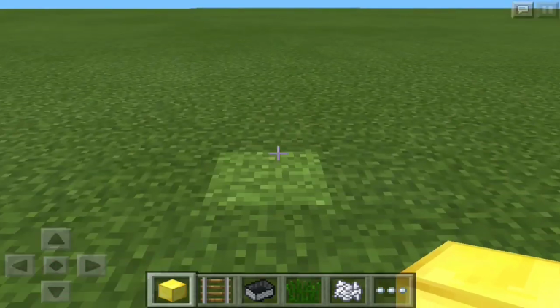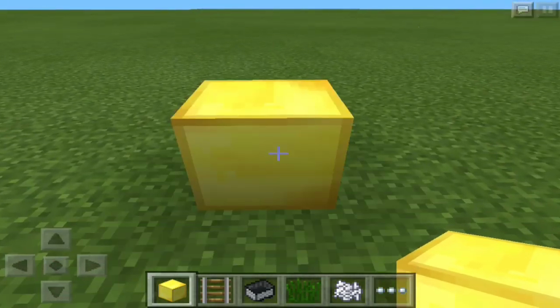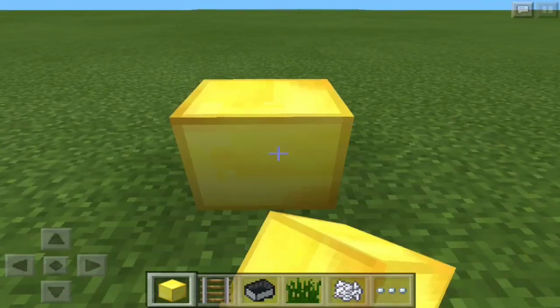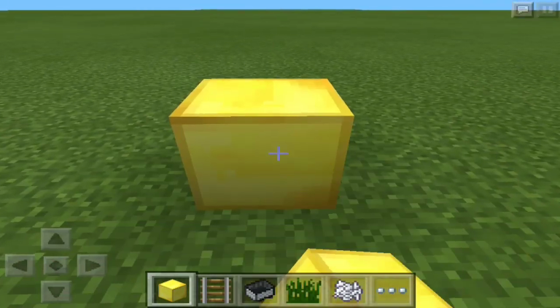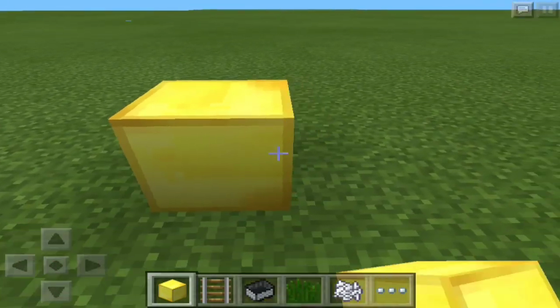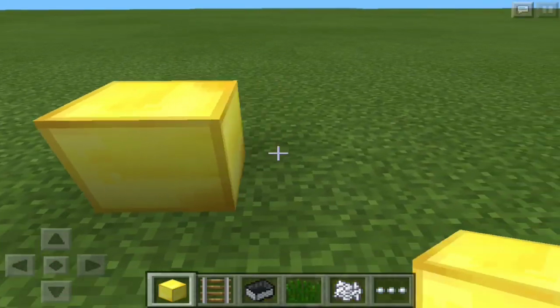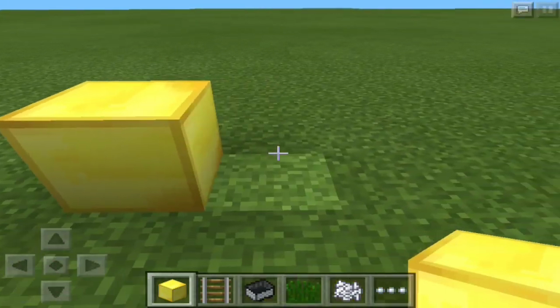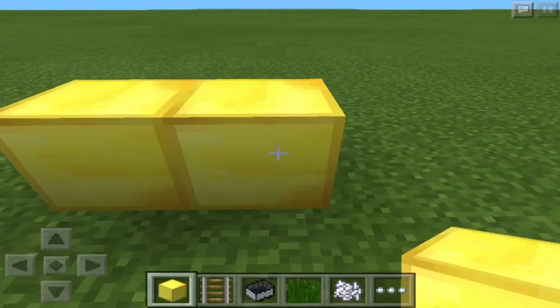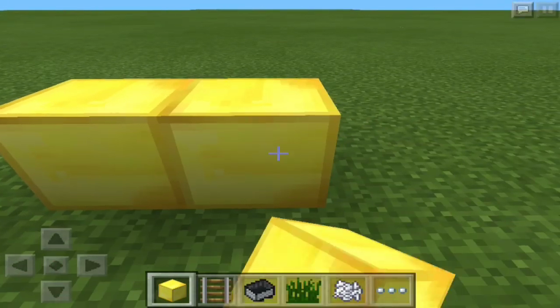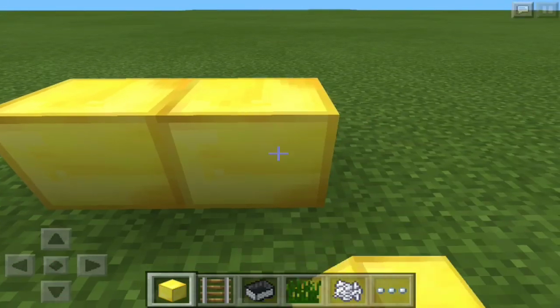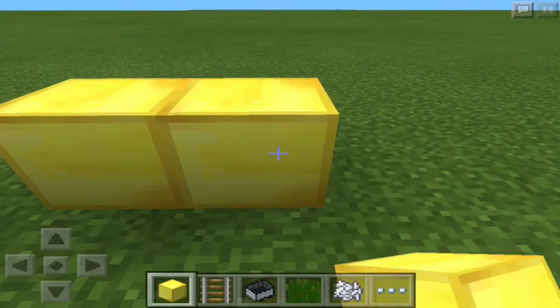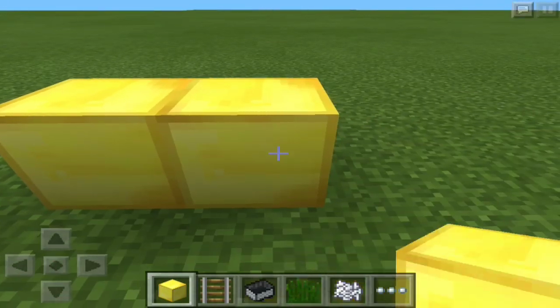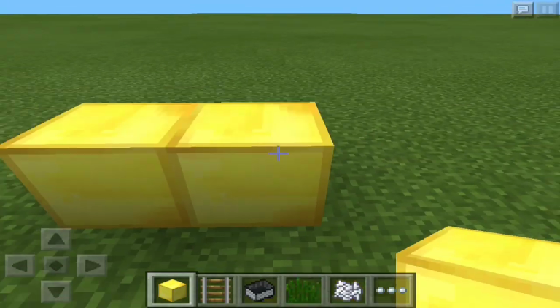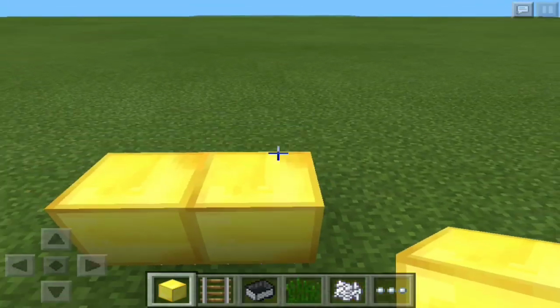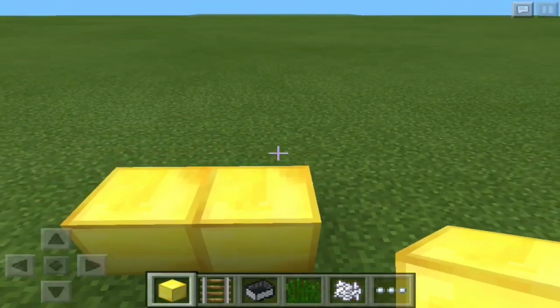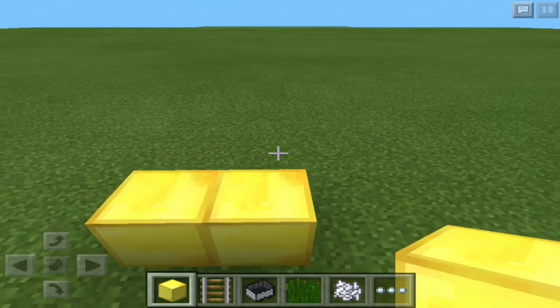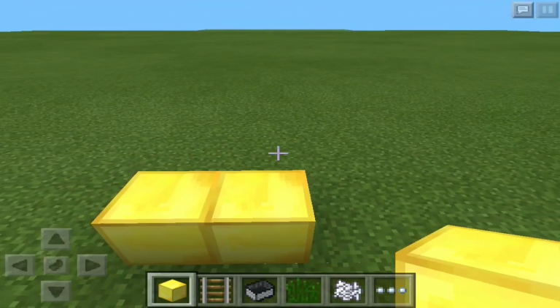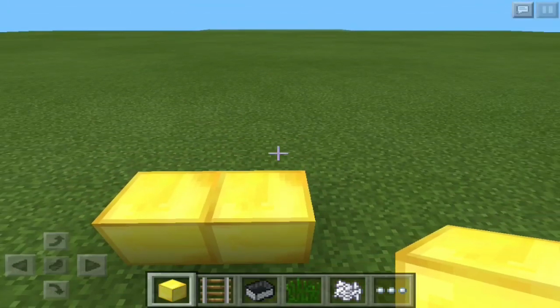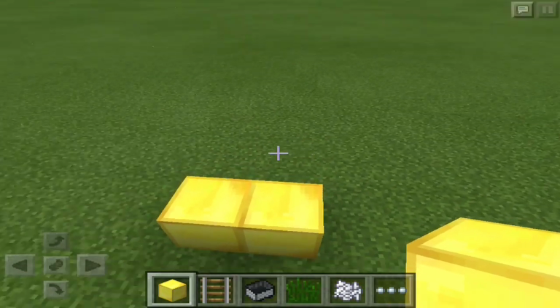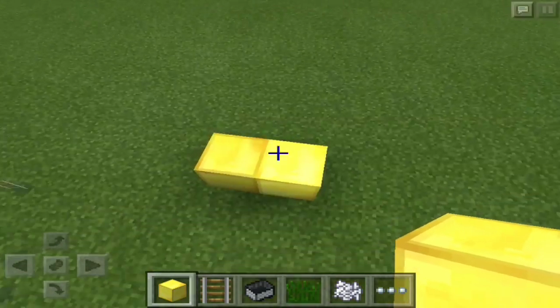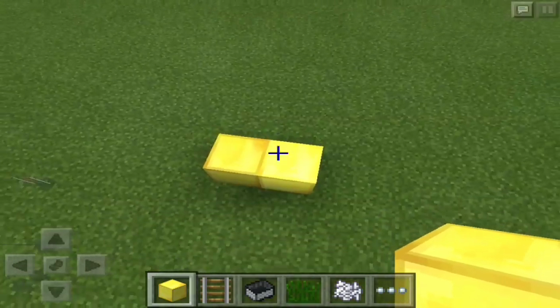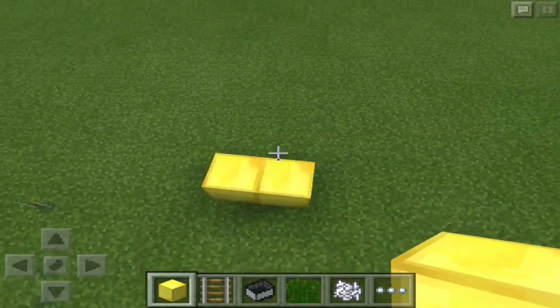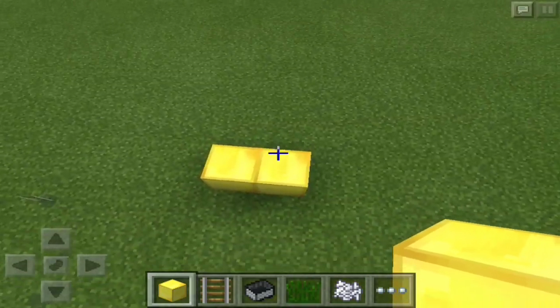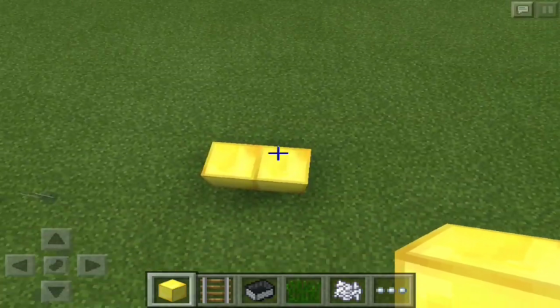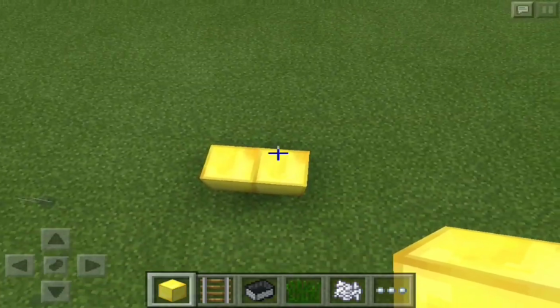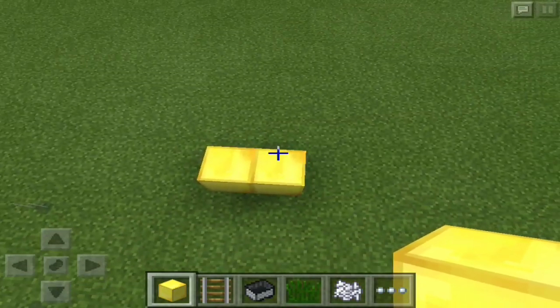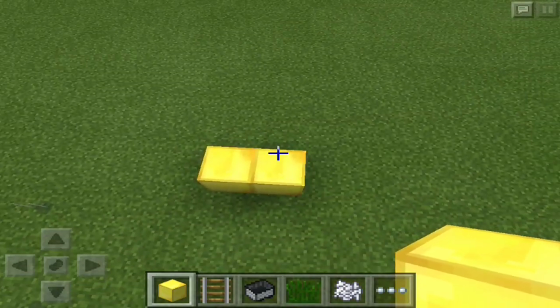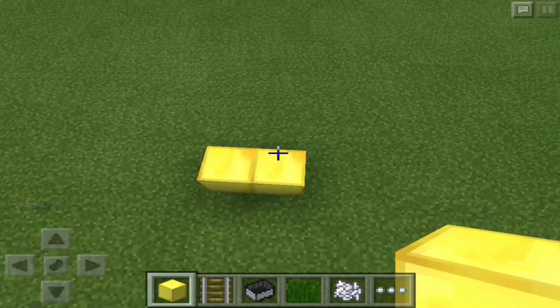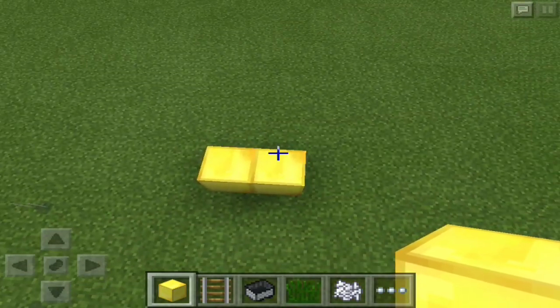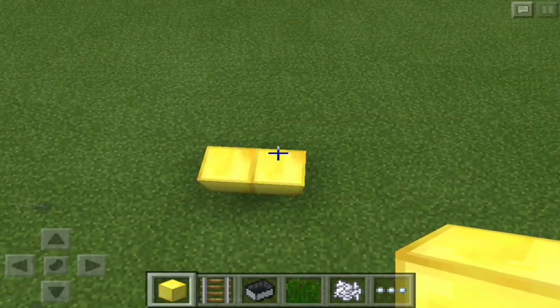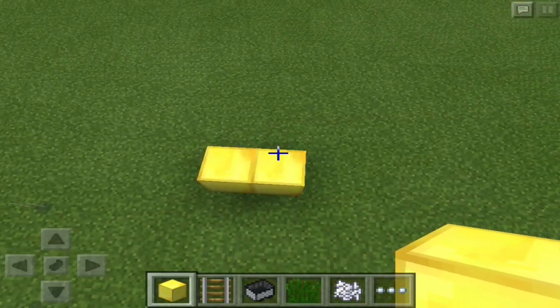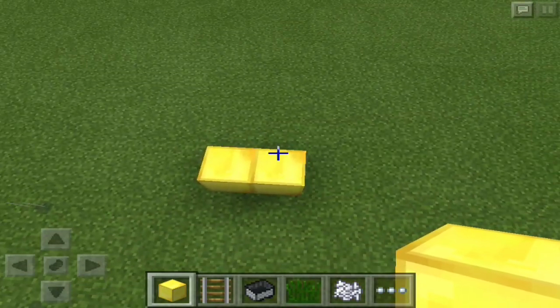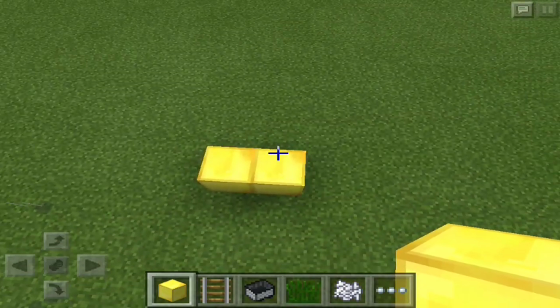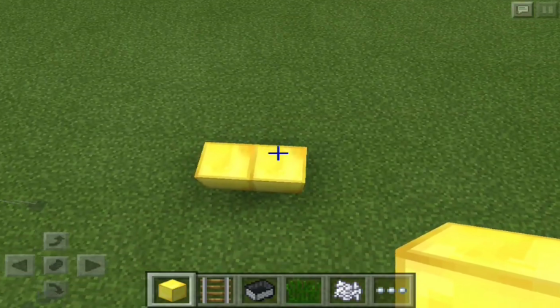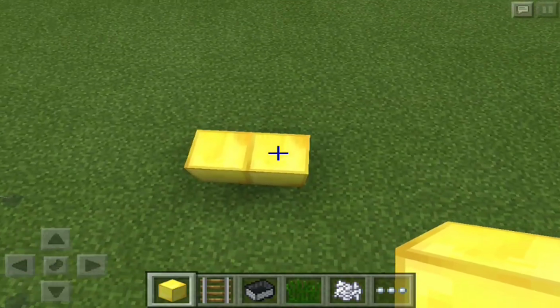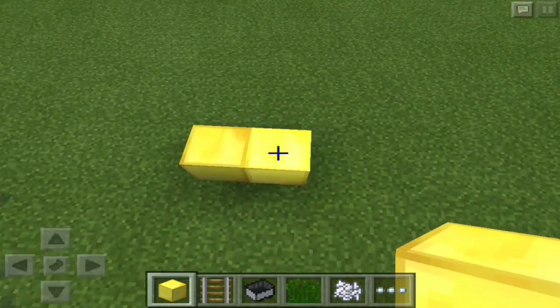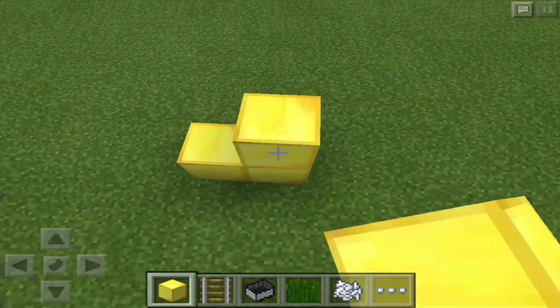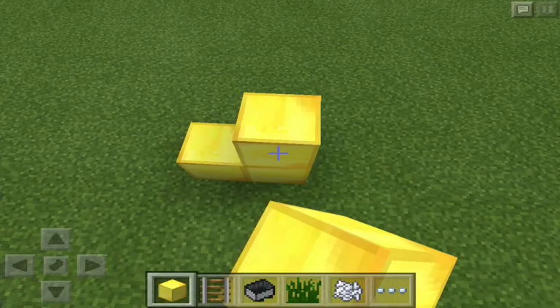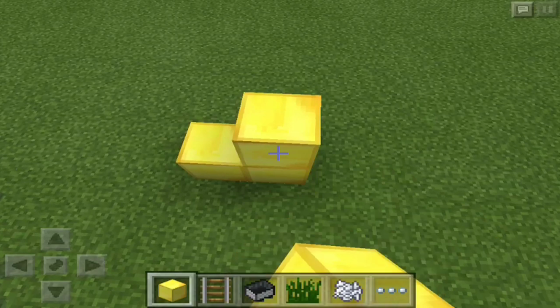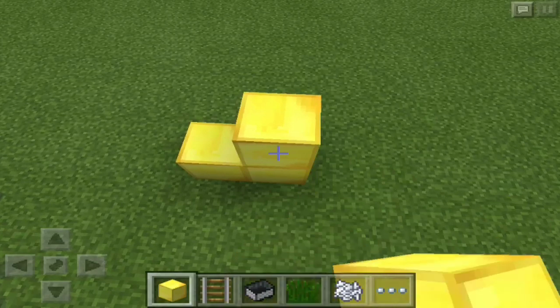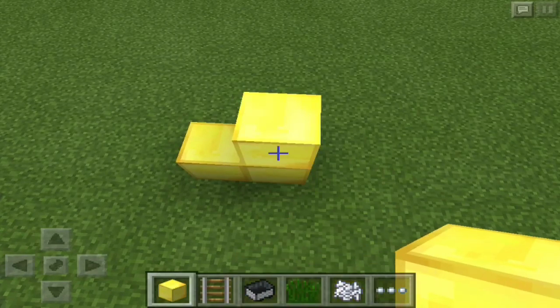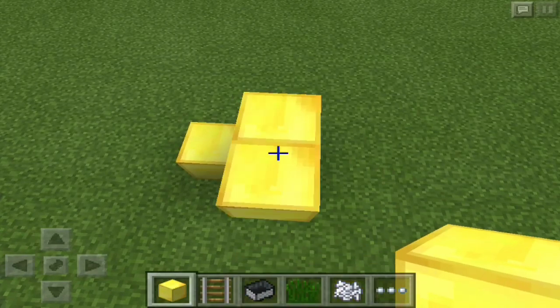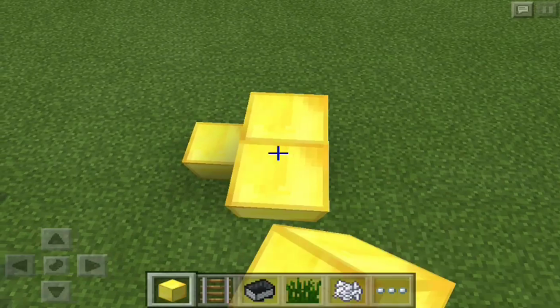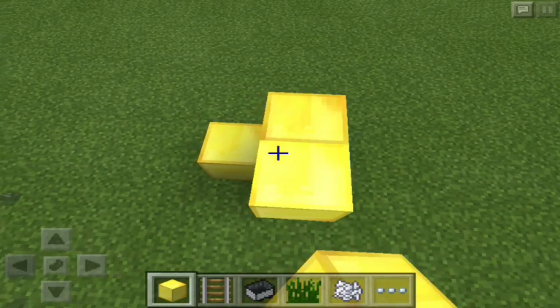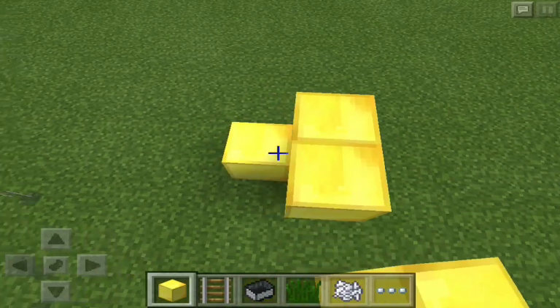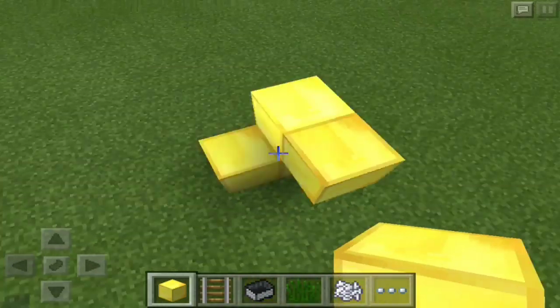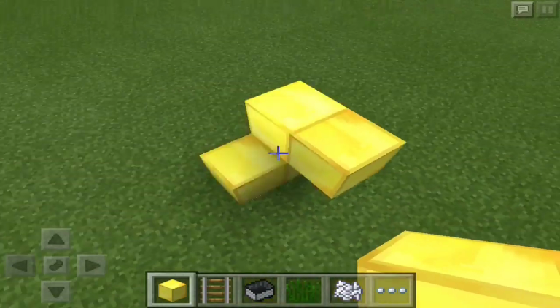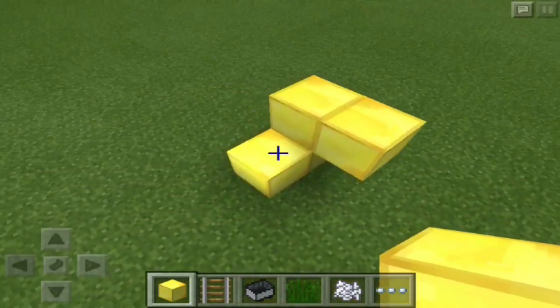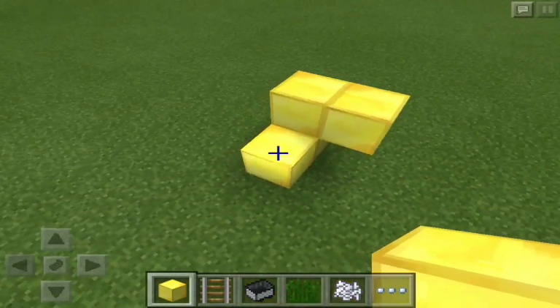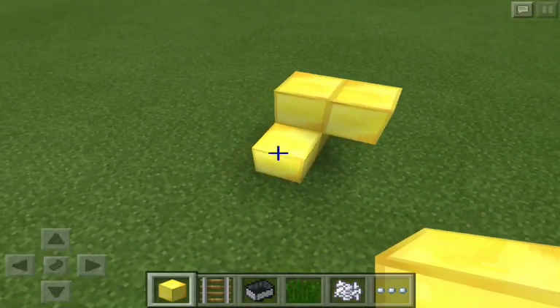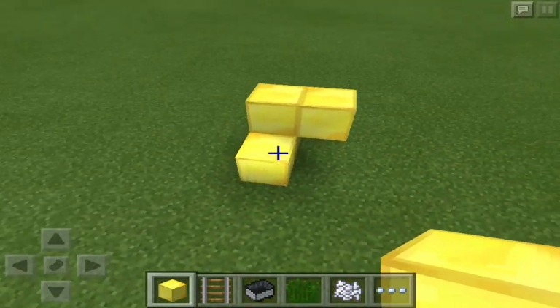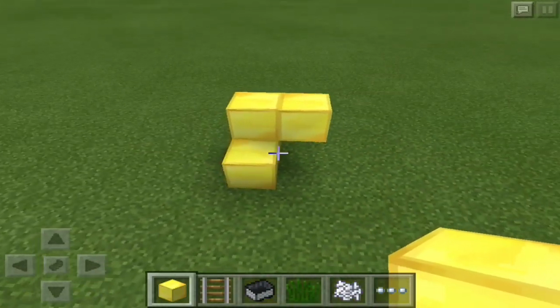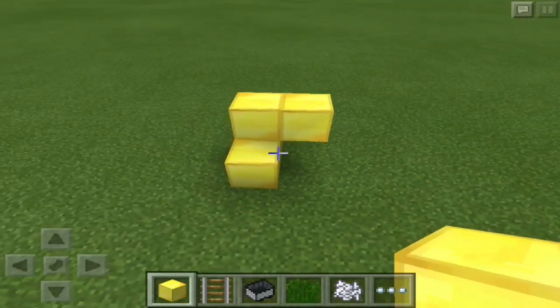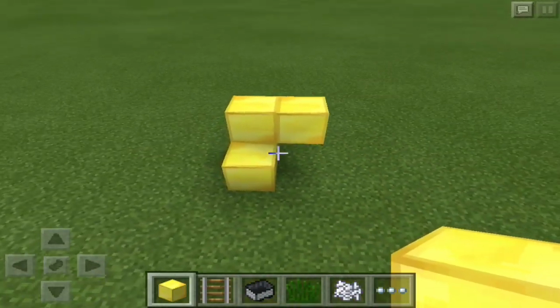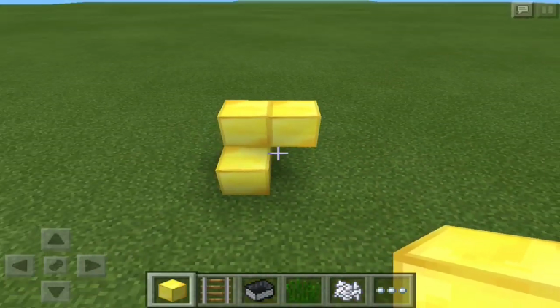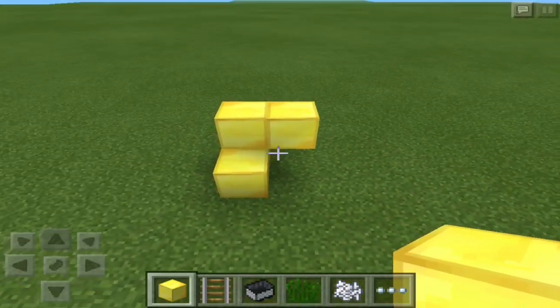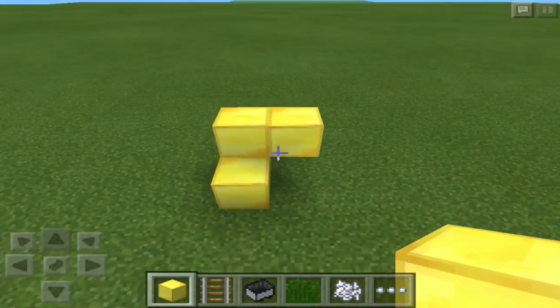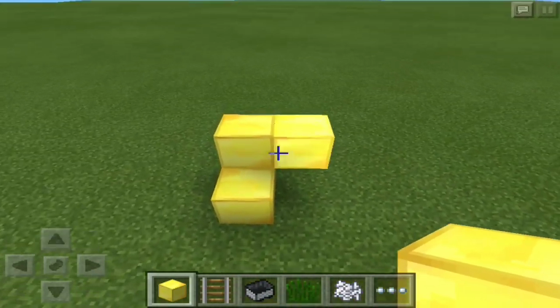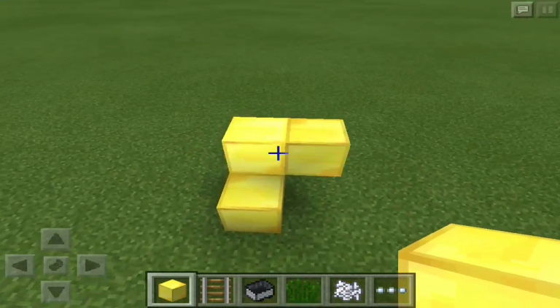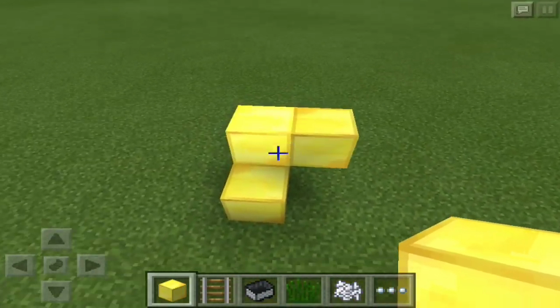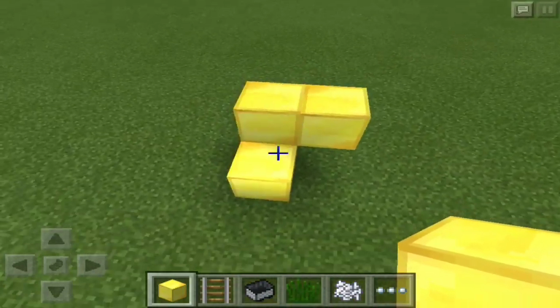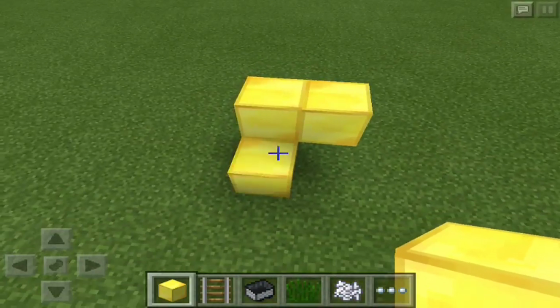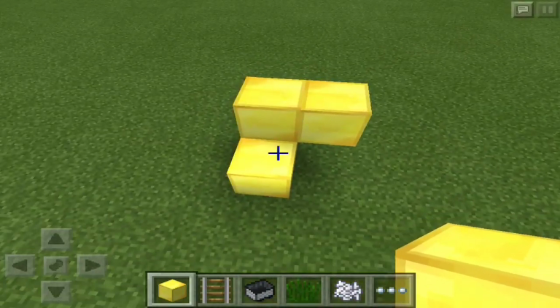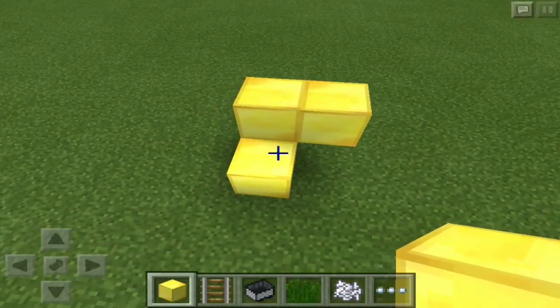I recommend just making really tiny ones, because it'll eventually update. But yeah guys, that's how you make floating rails — really quick tutorial.